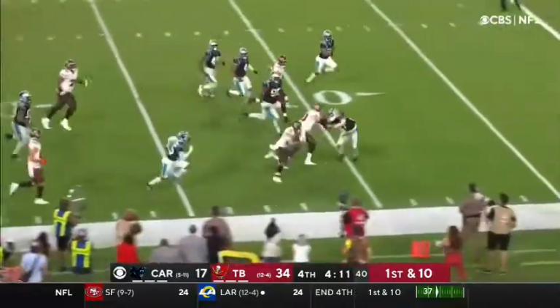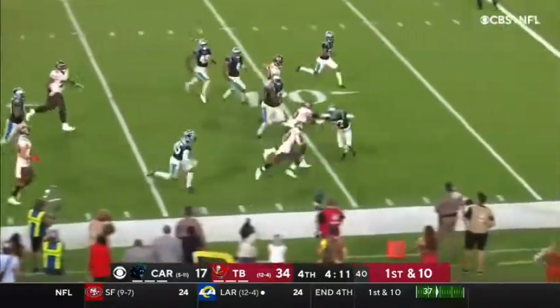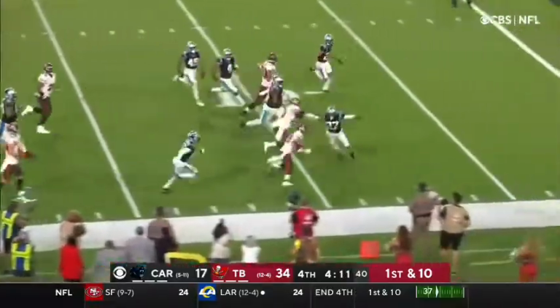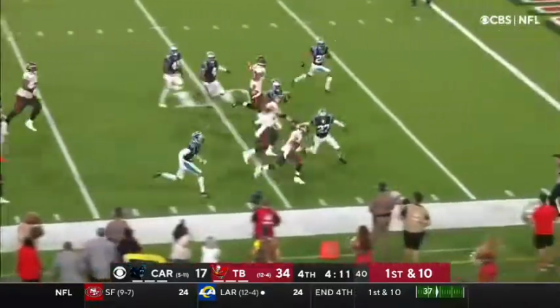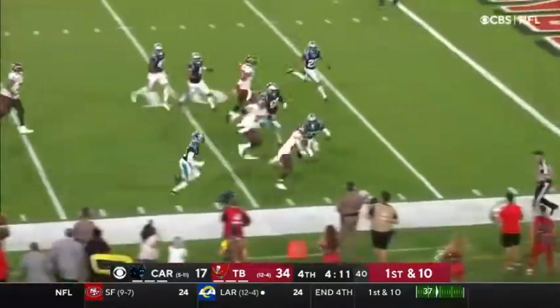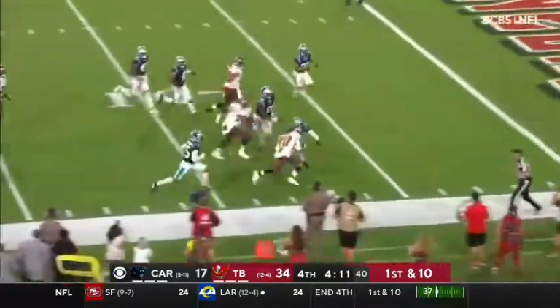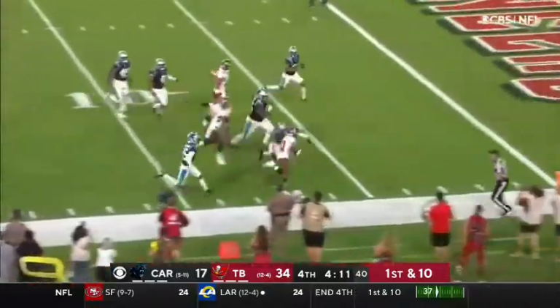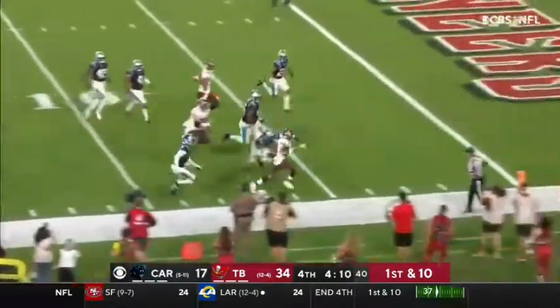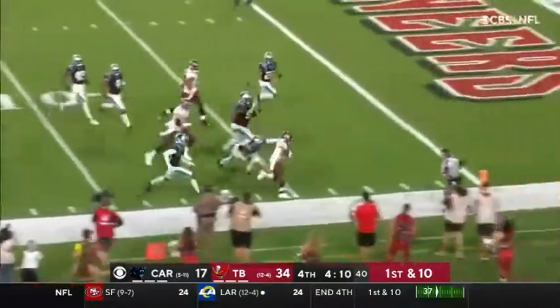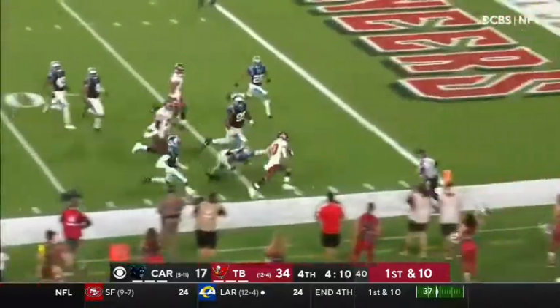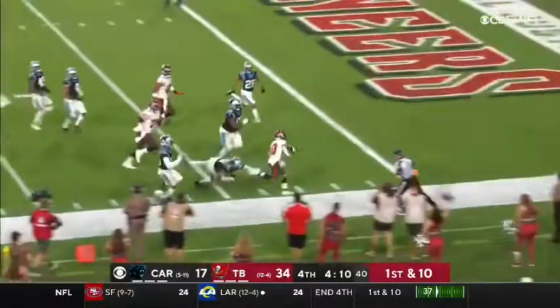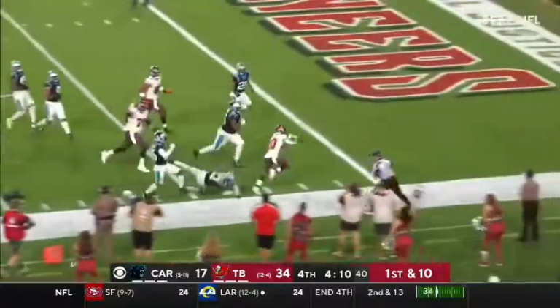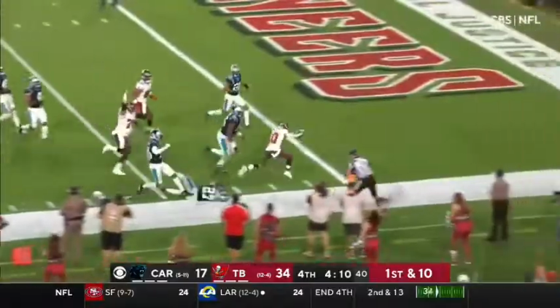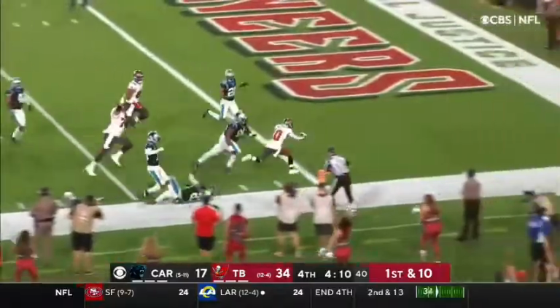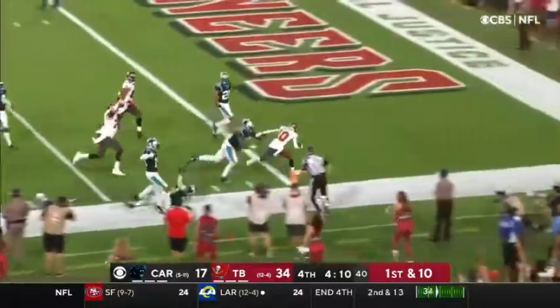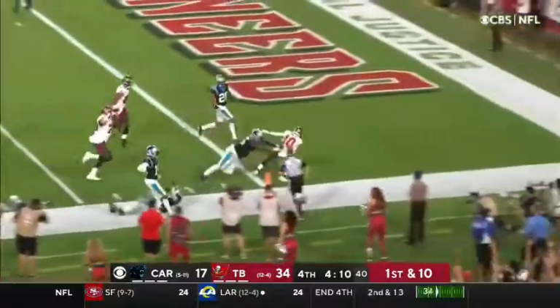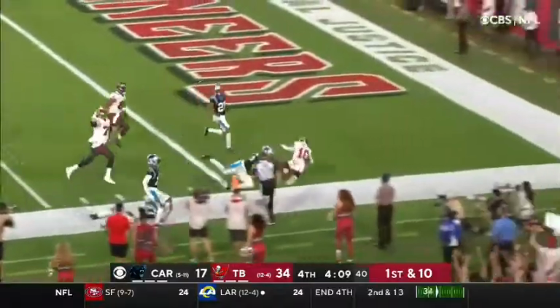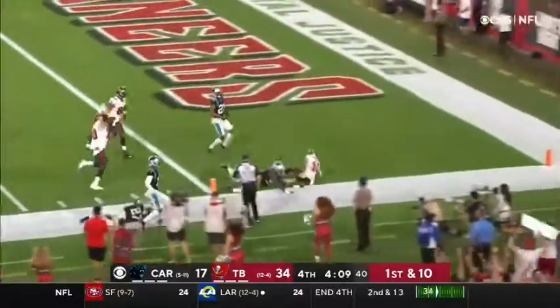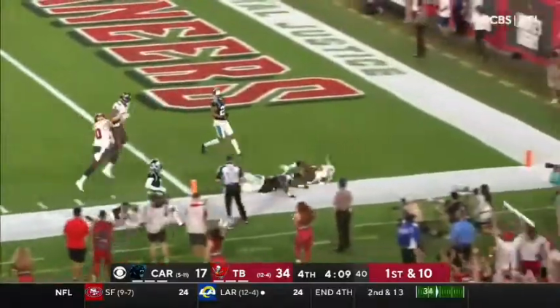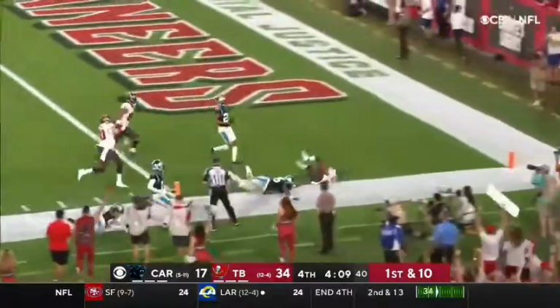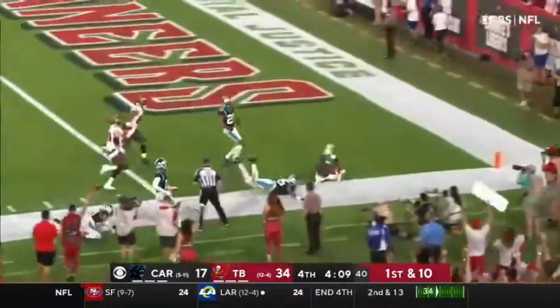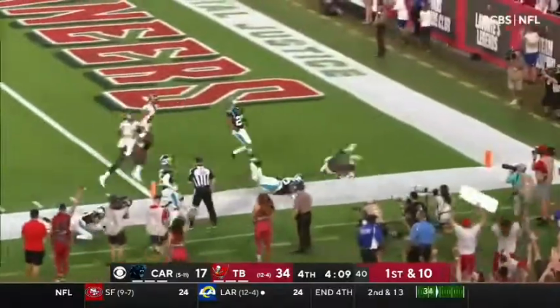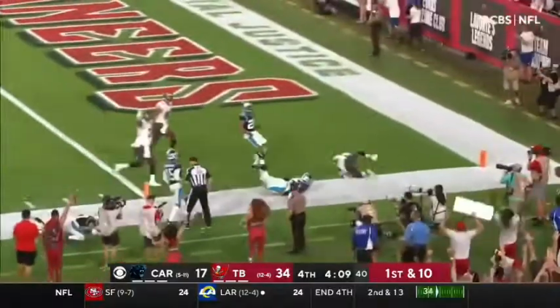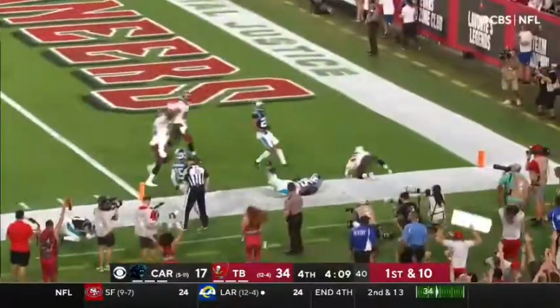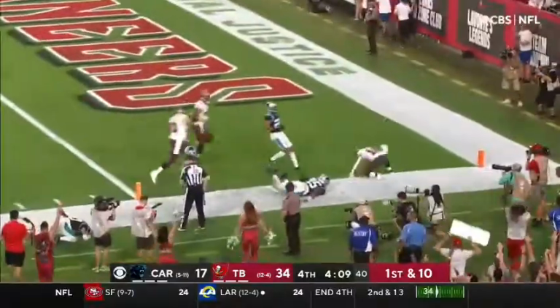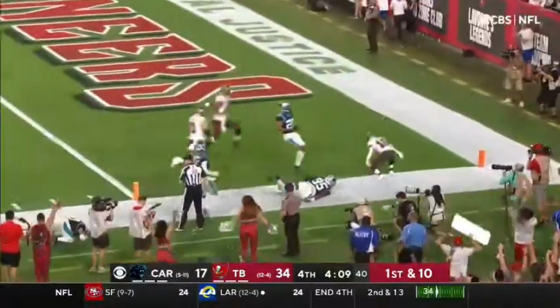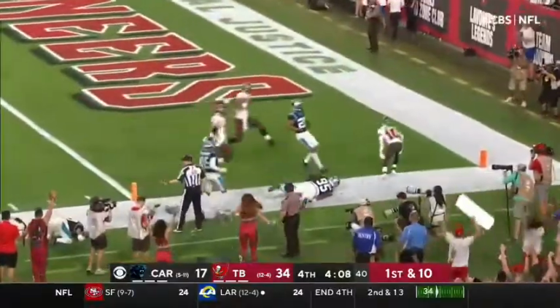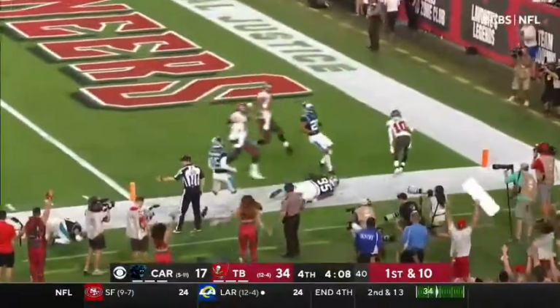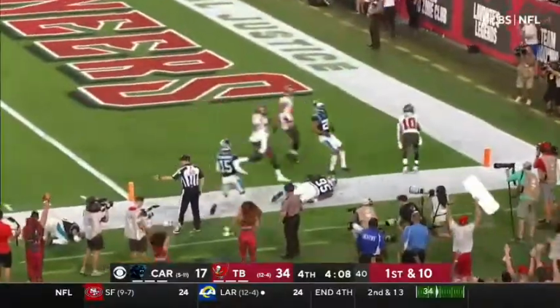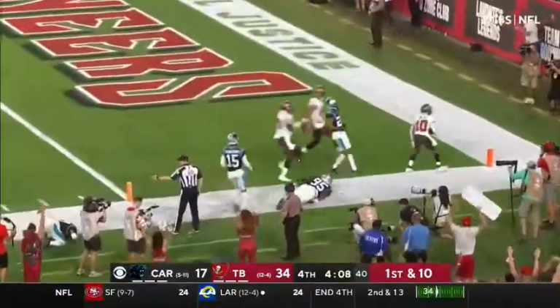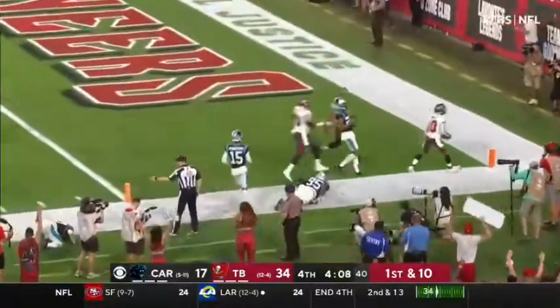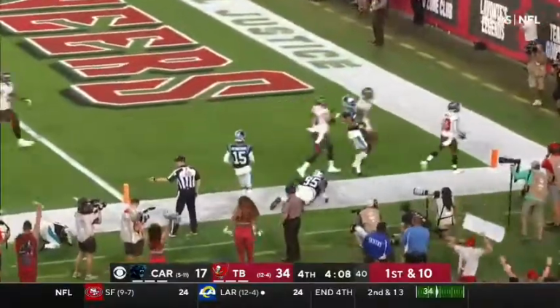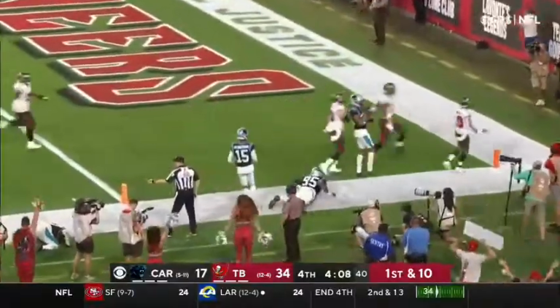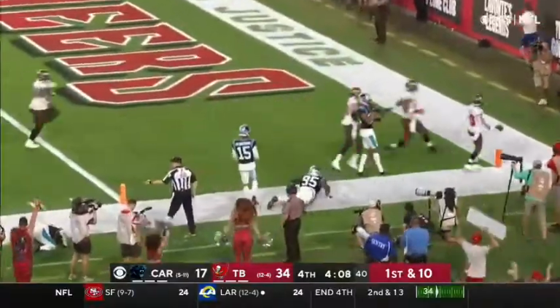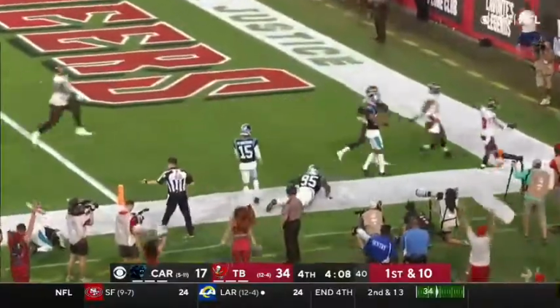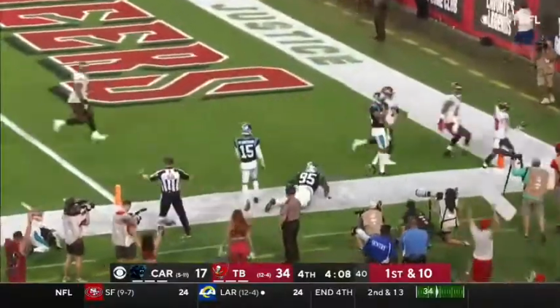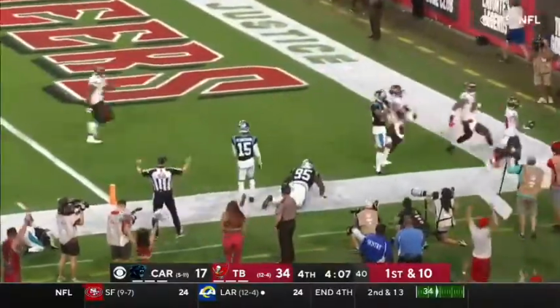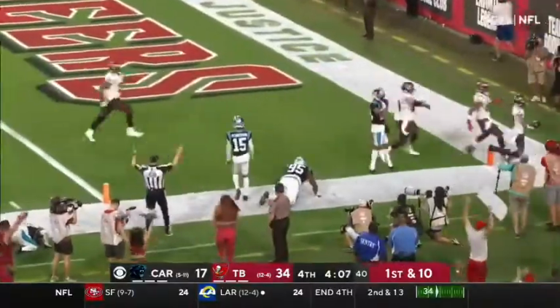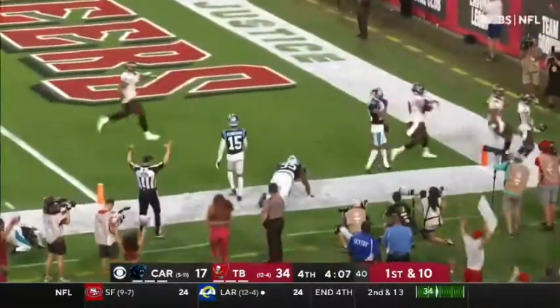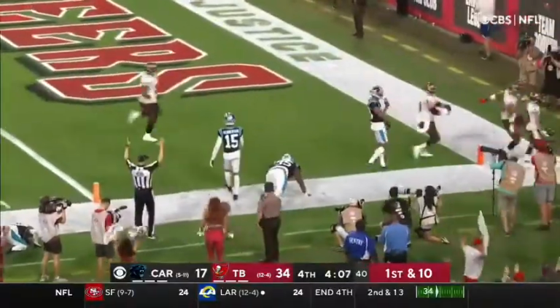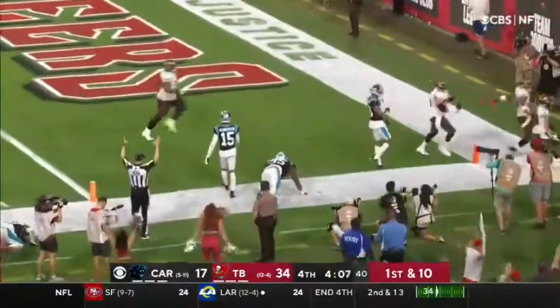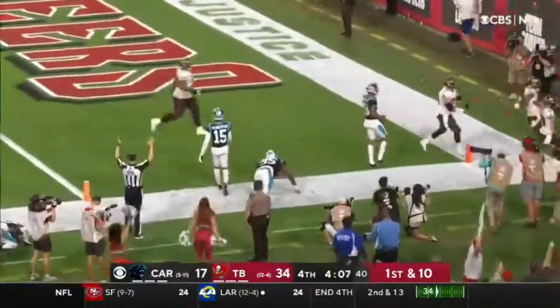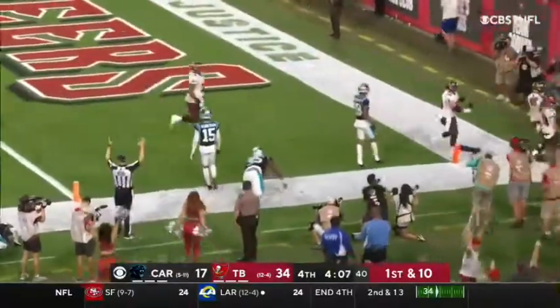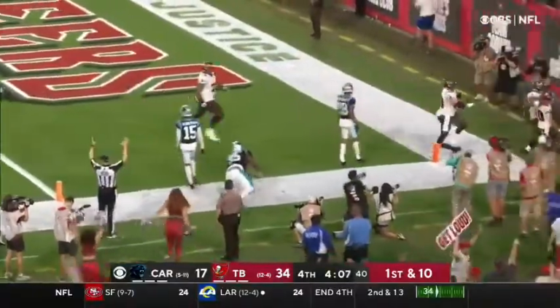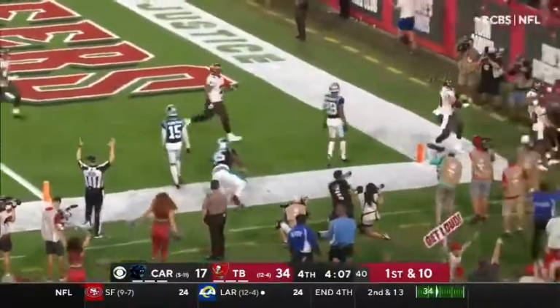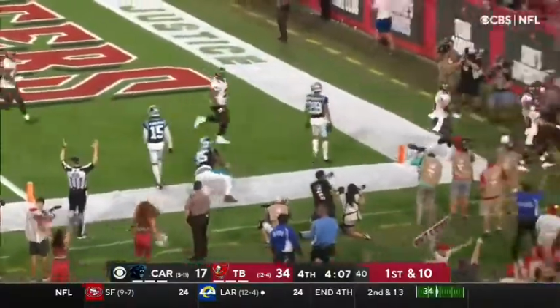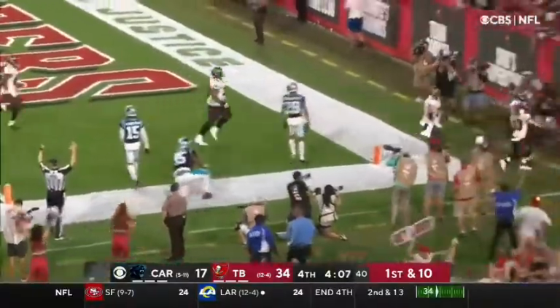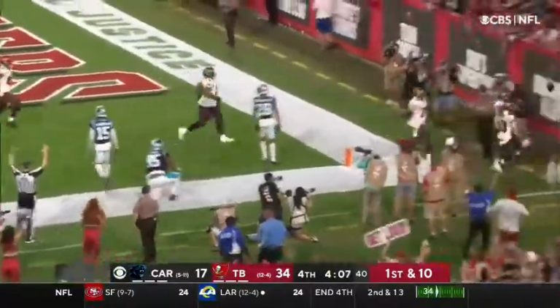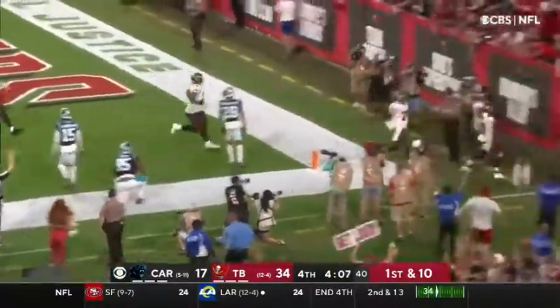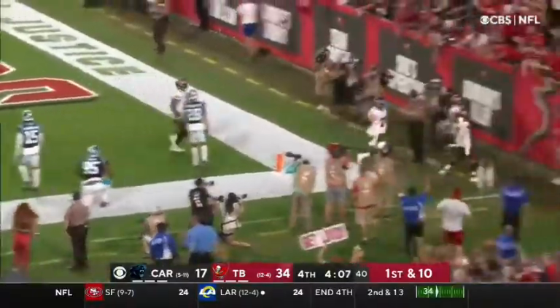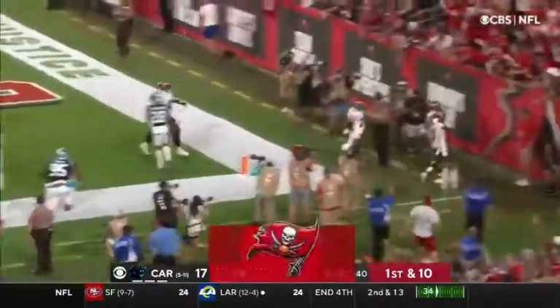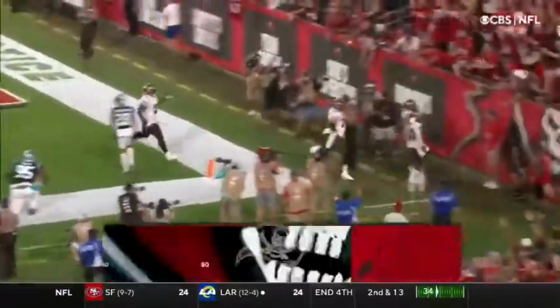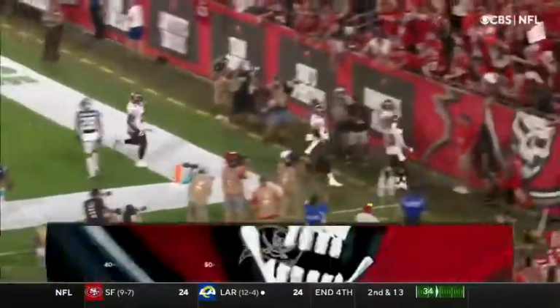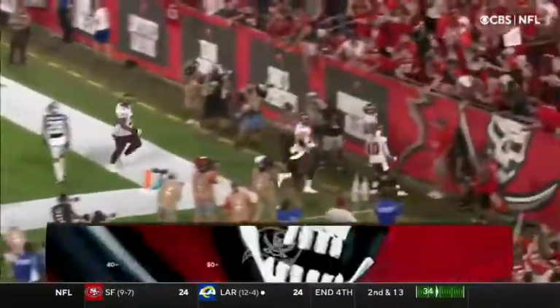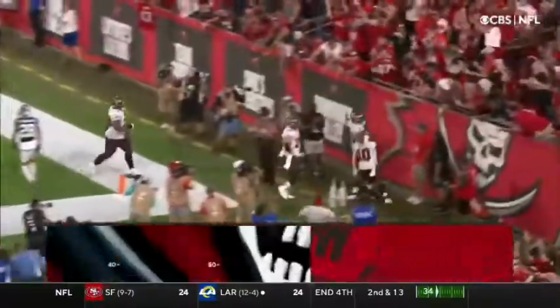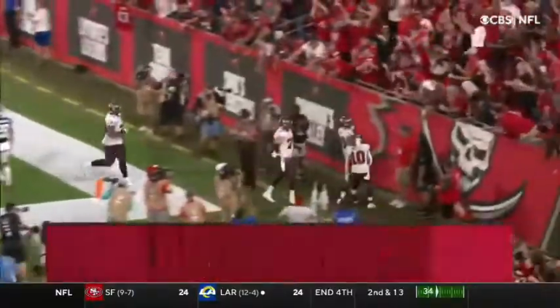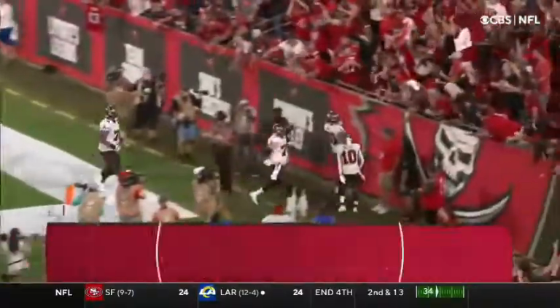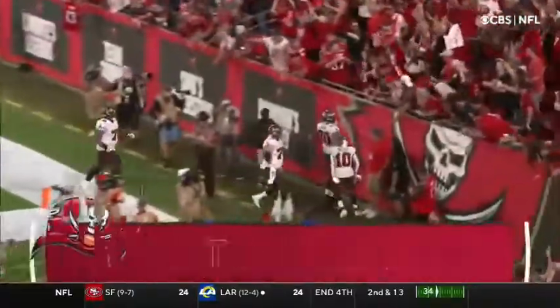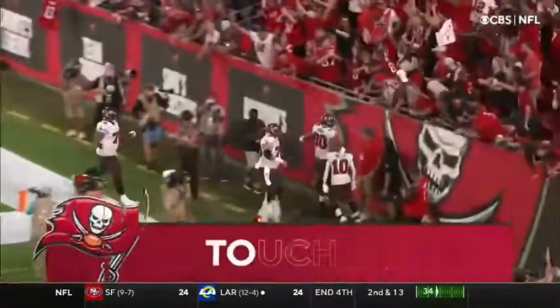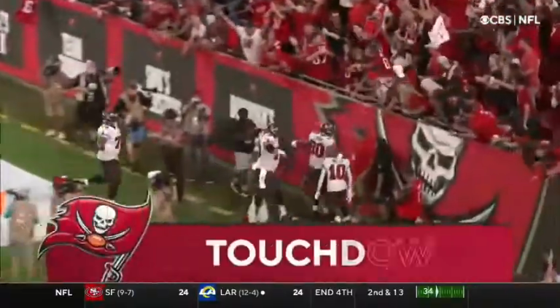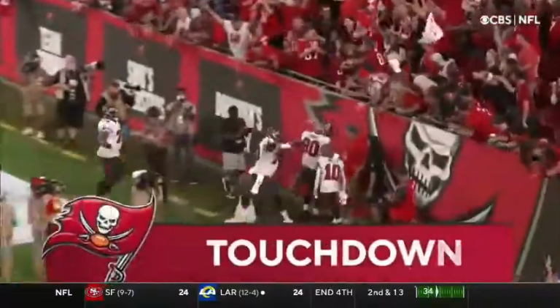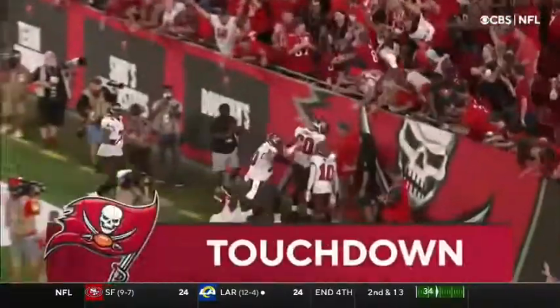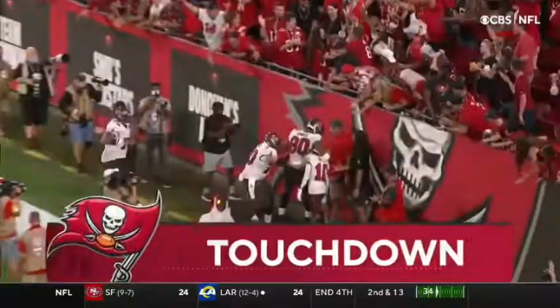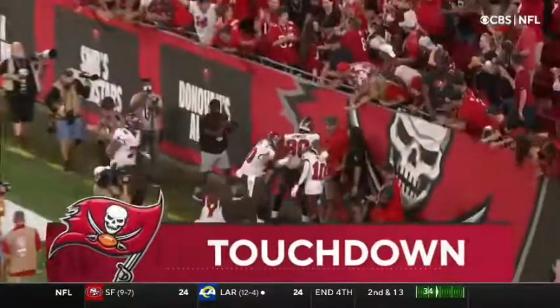He's got great speed along the sidelines to the end zone. Did he go out of bounds? No. Touchdown, Tampa.